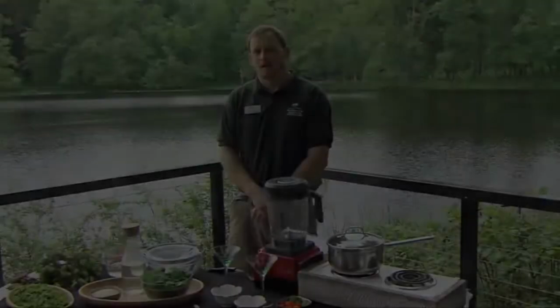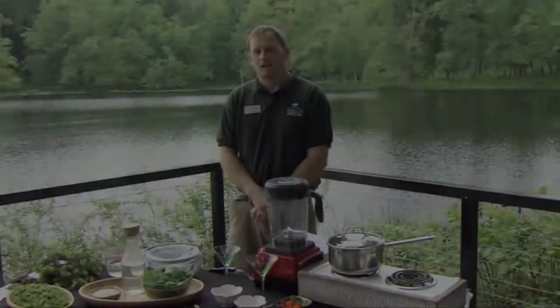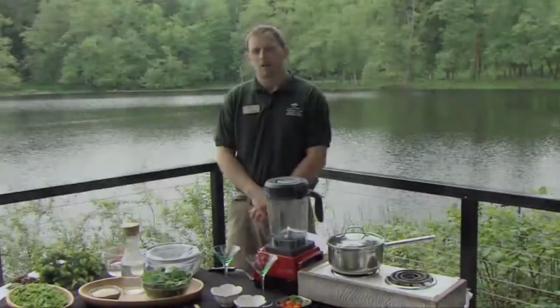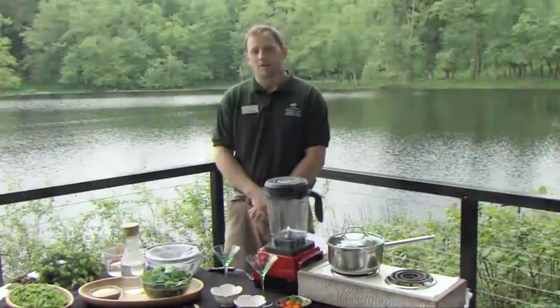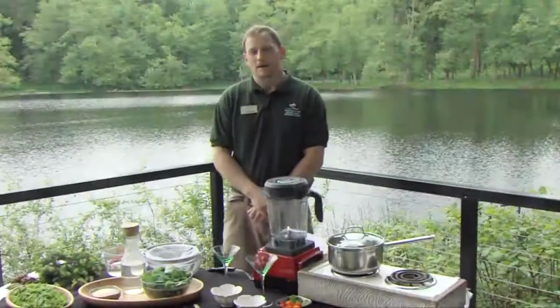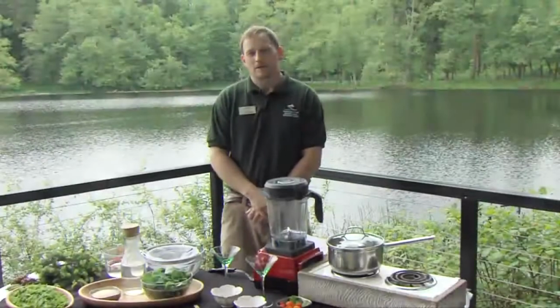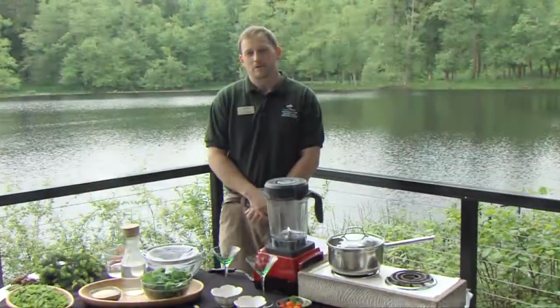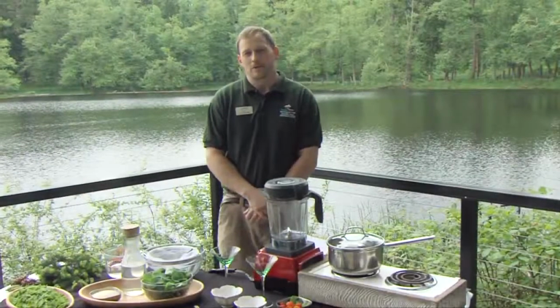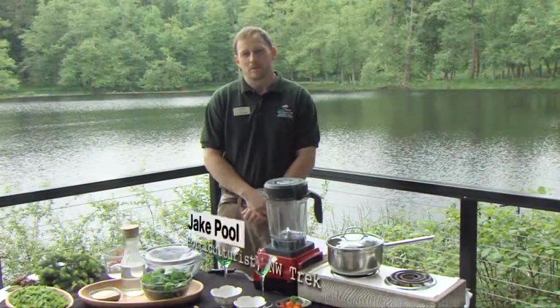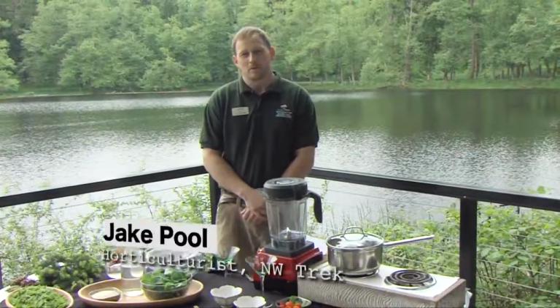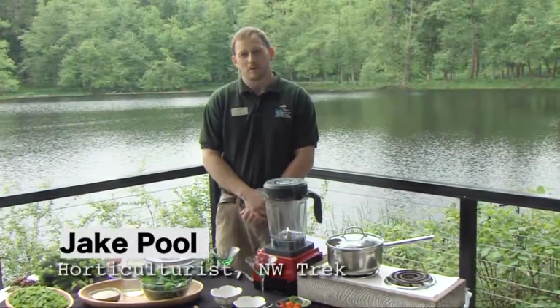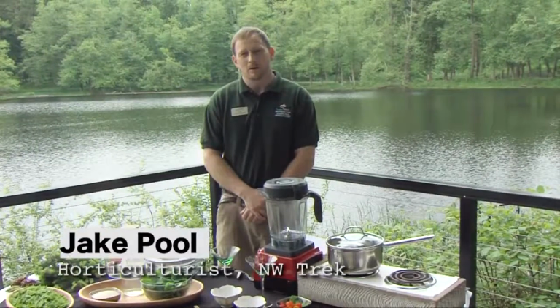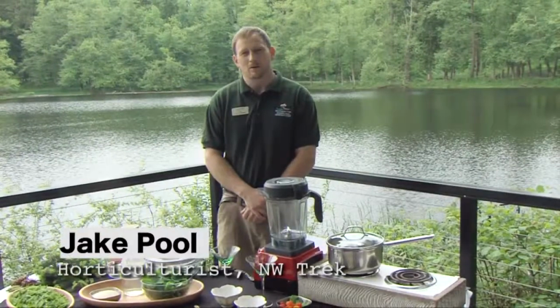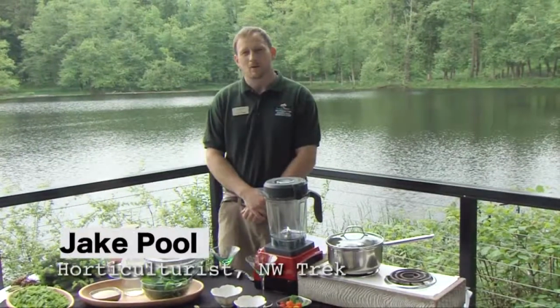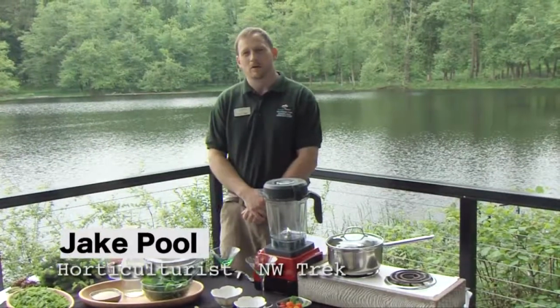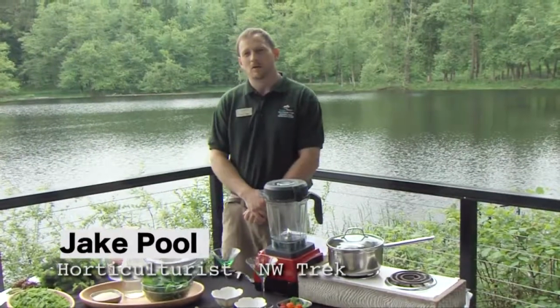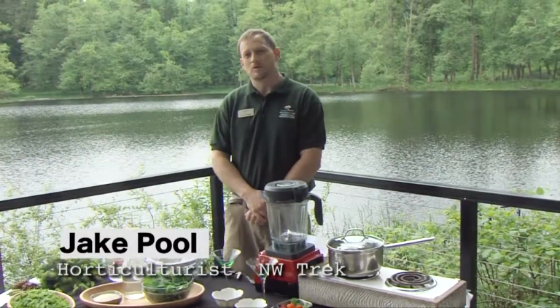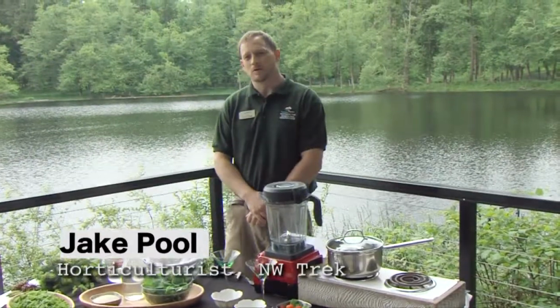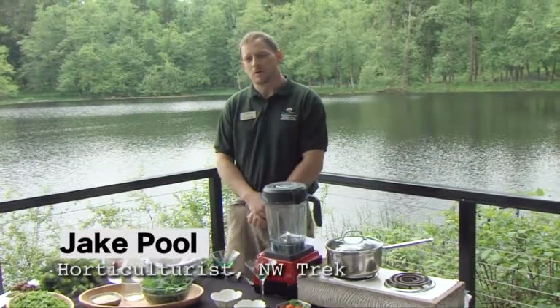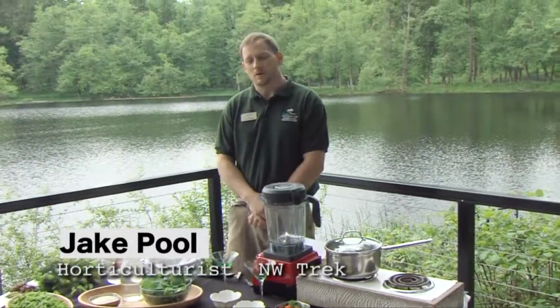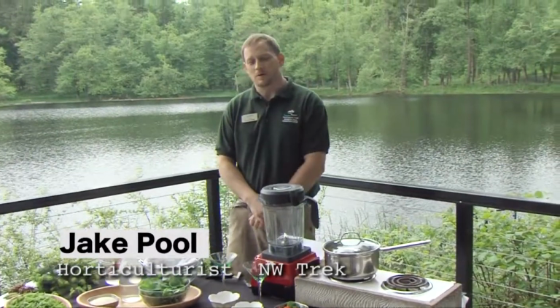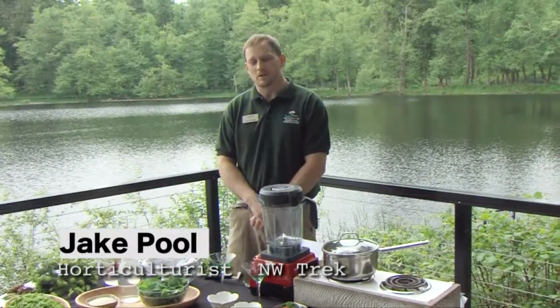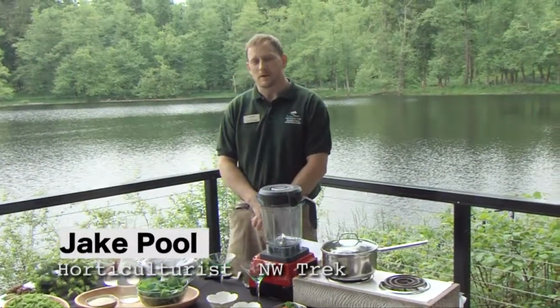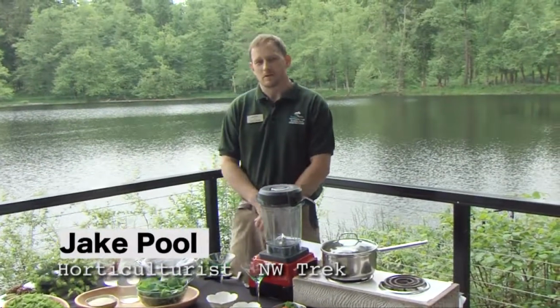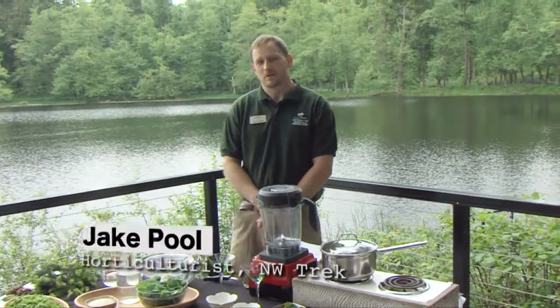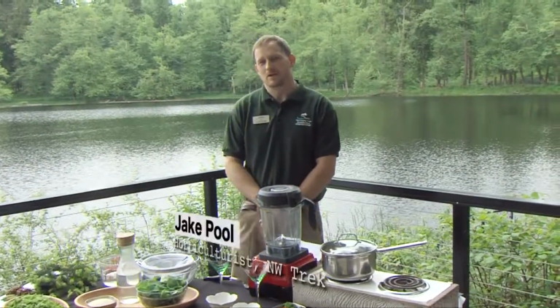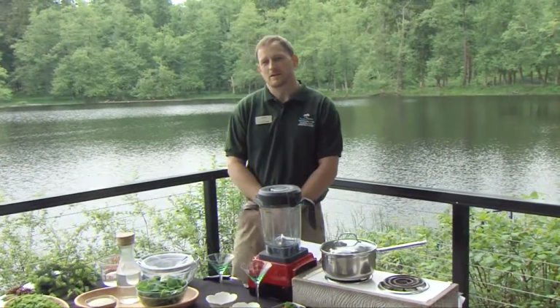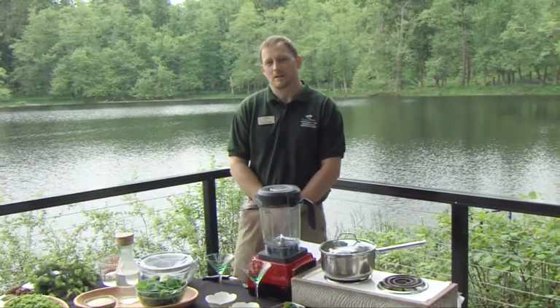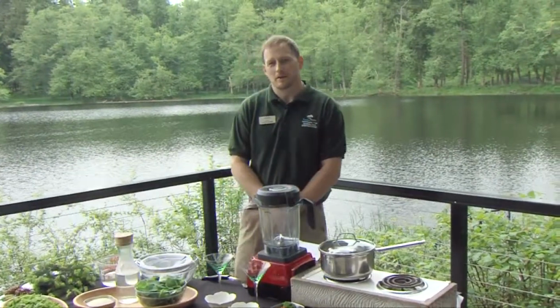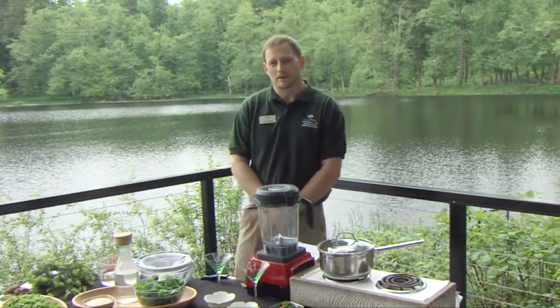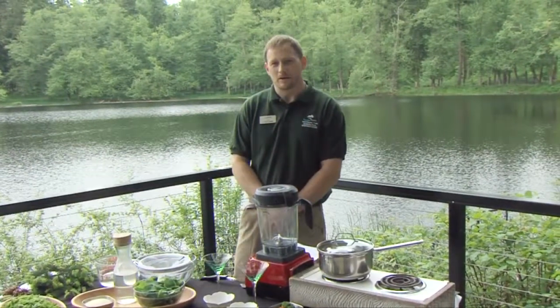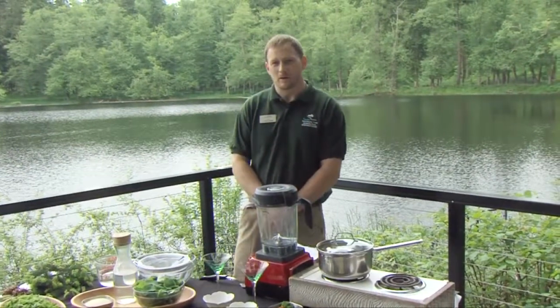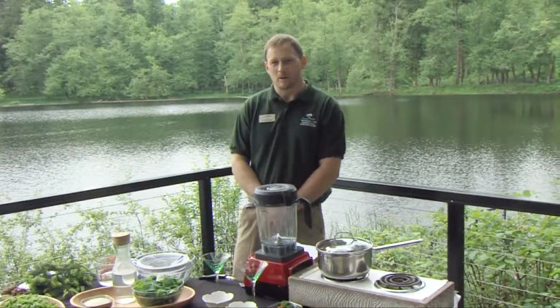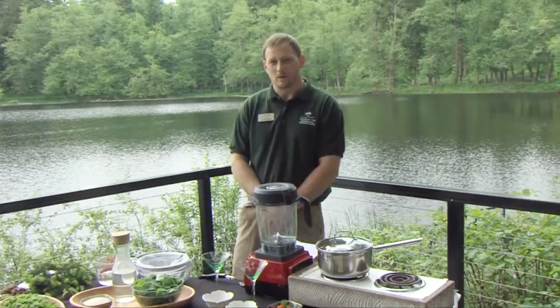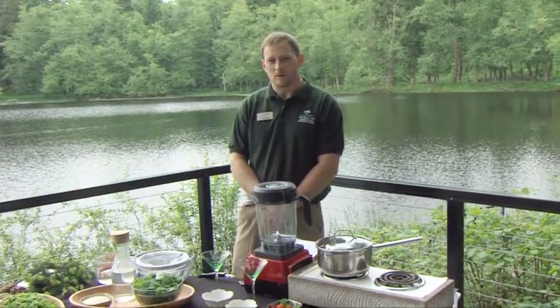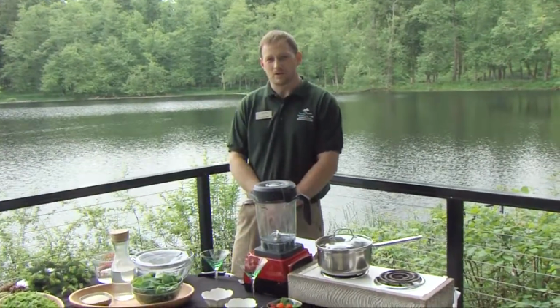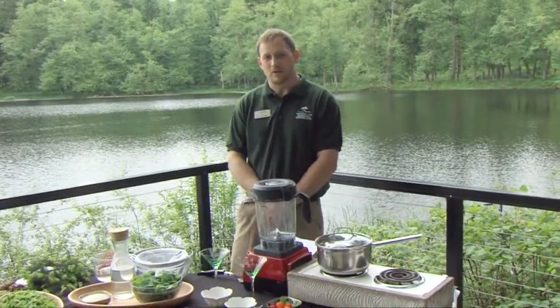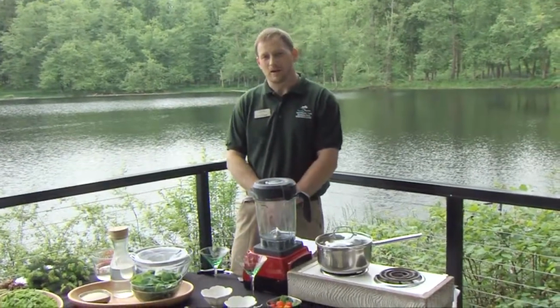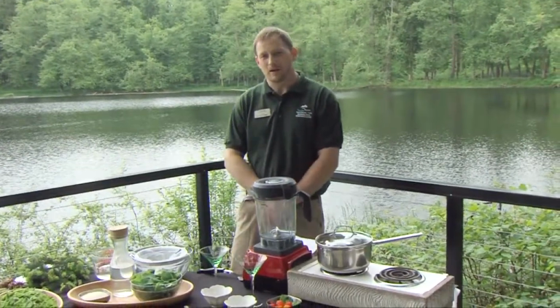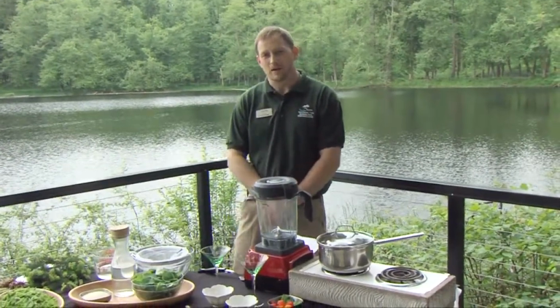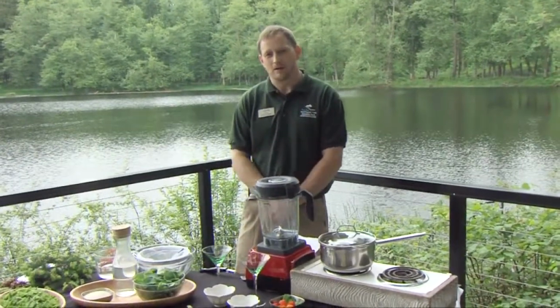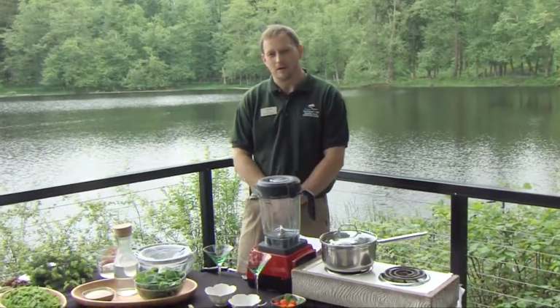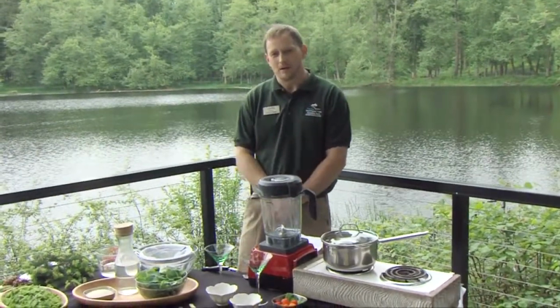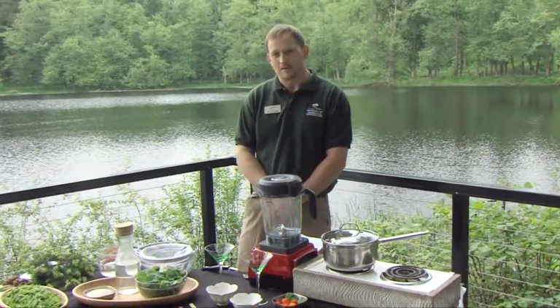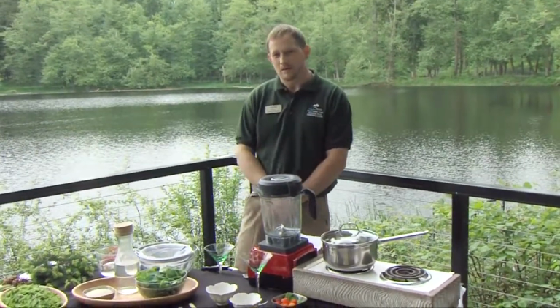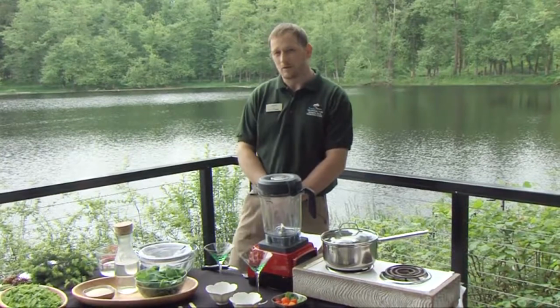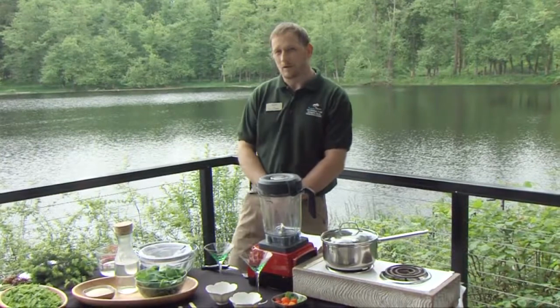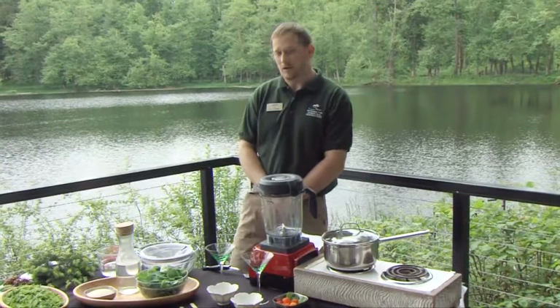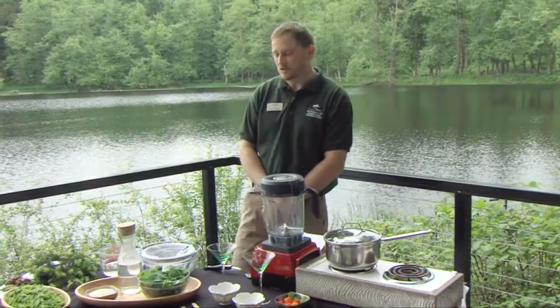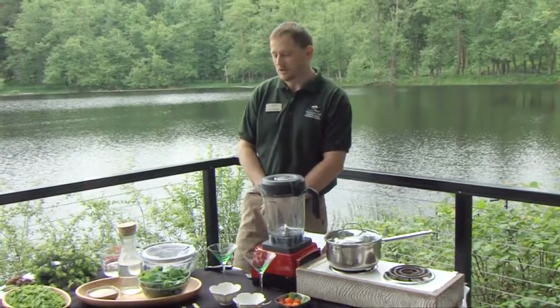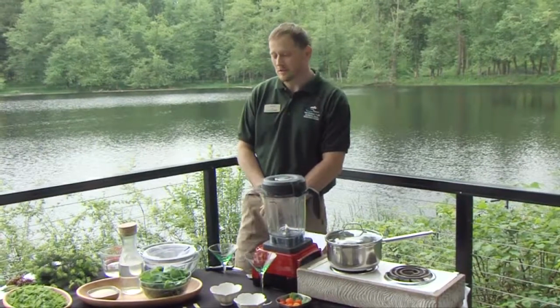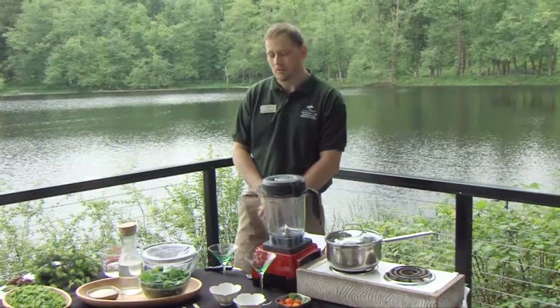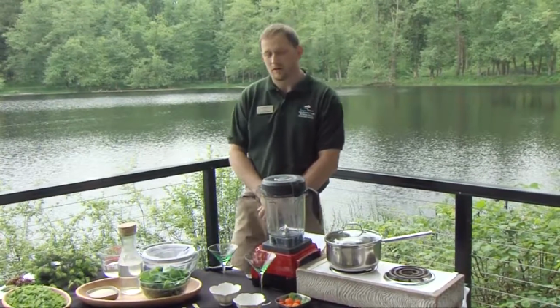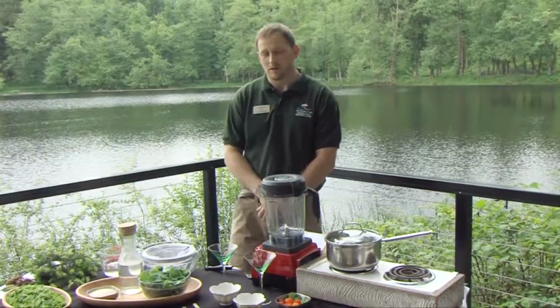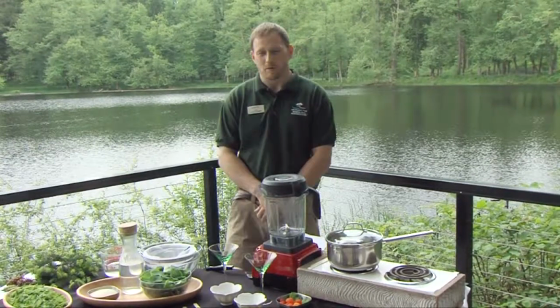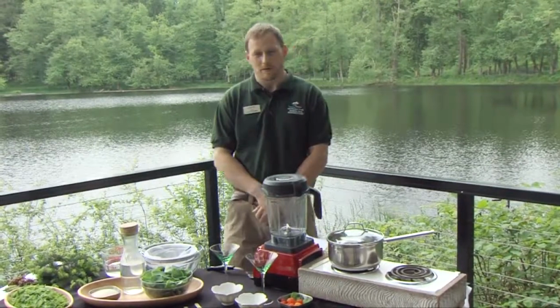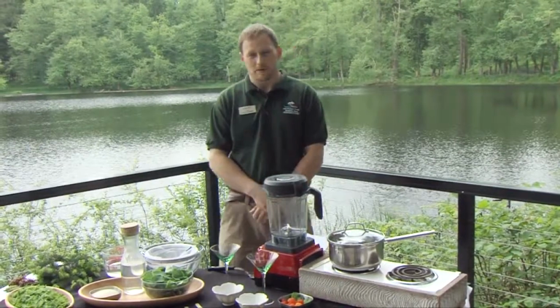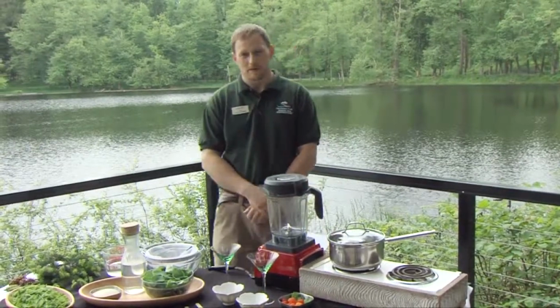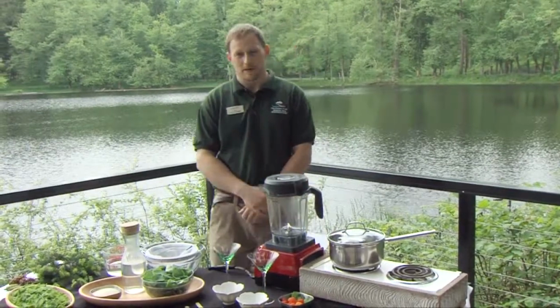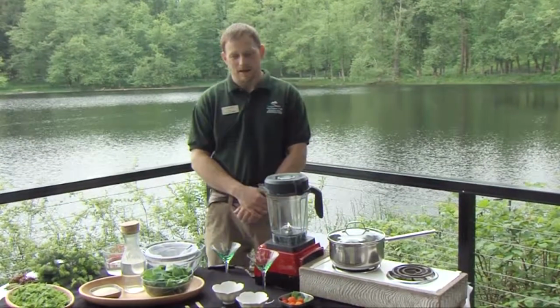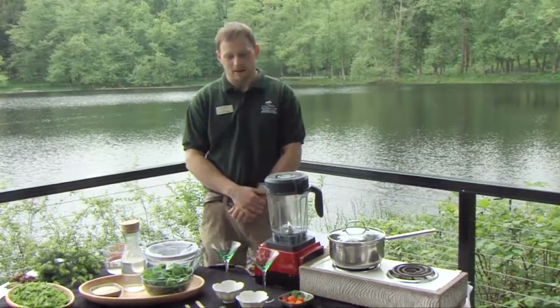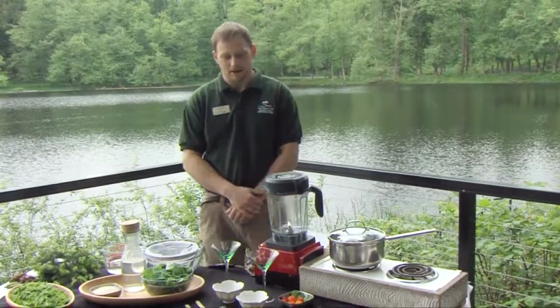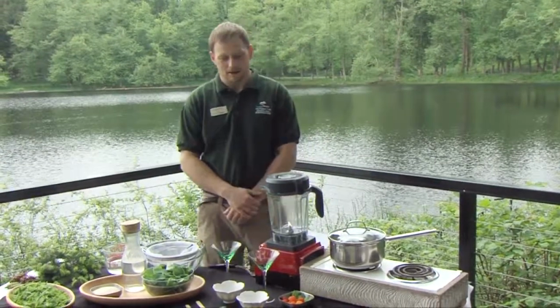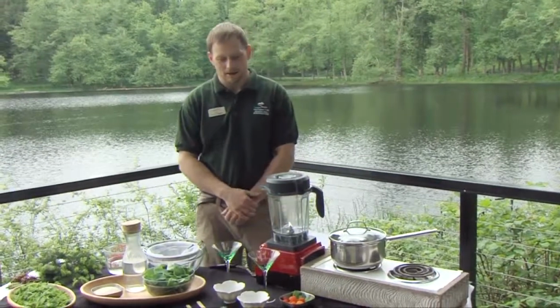Hello, my name is Jake Poole. I'm the Horticulturist Arborist Specialist out here at Northwest Trek in Eatonville, Washington. We're in the greater Seattle area.